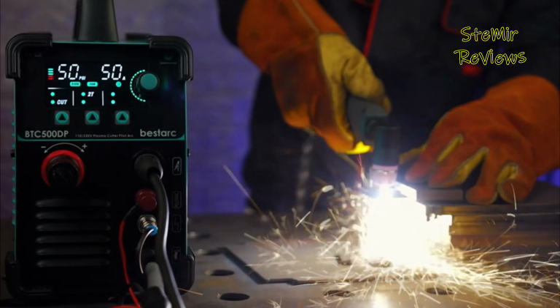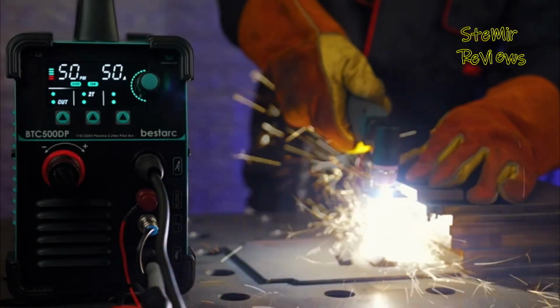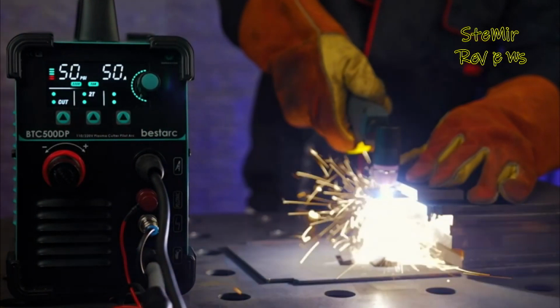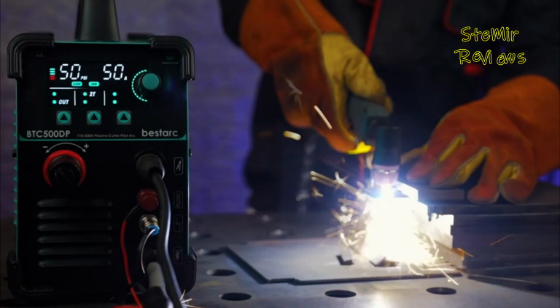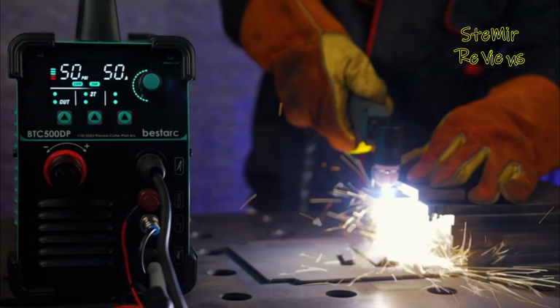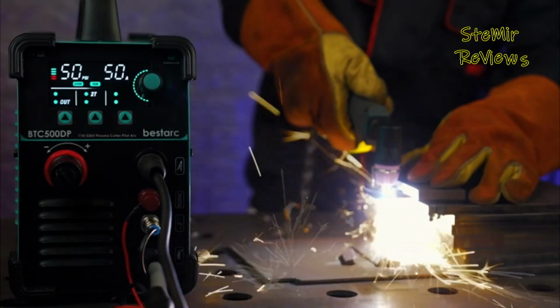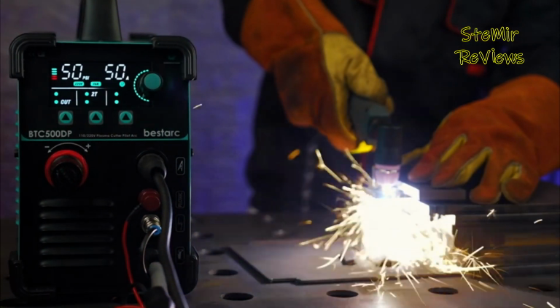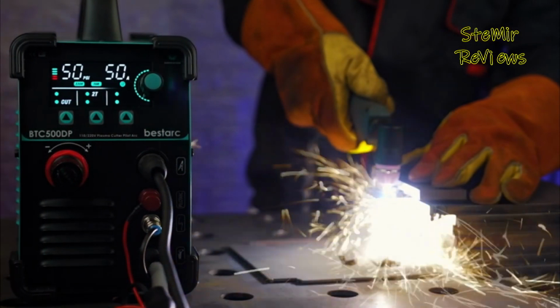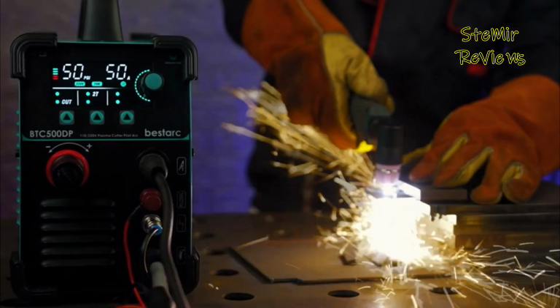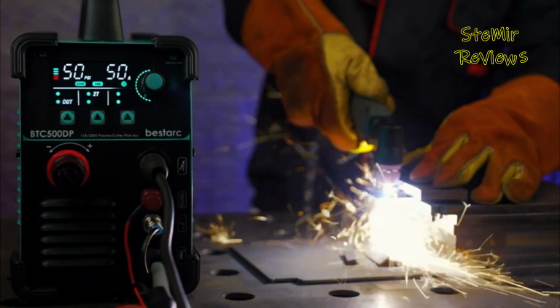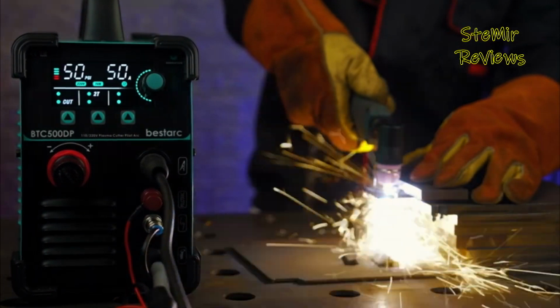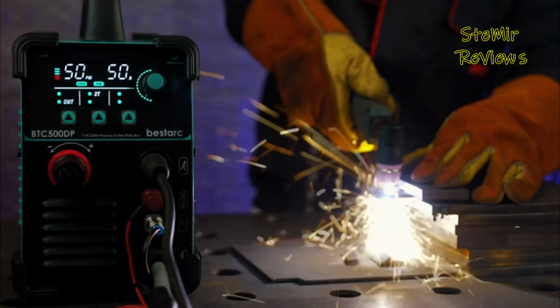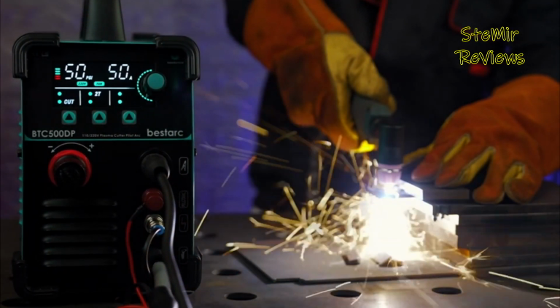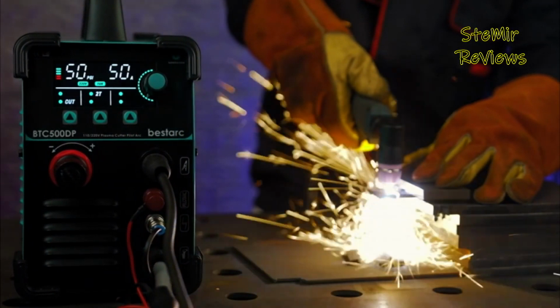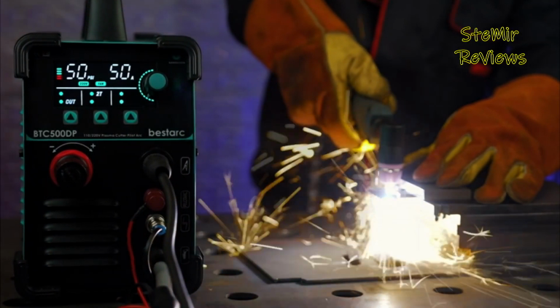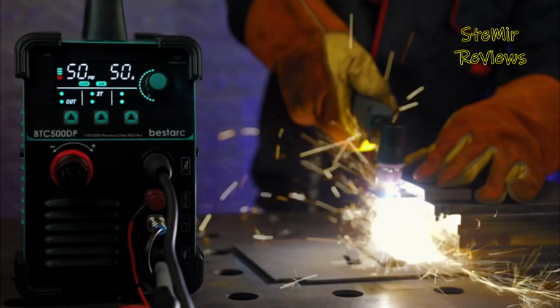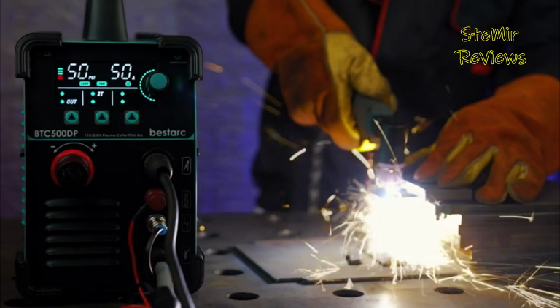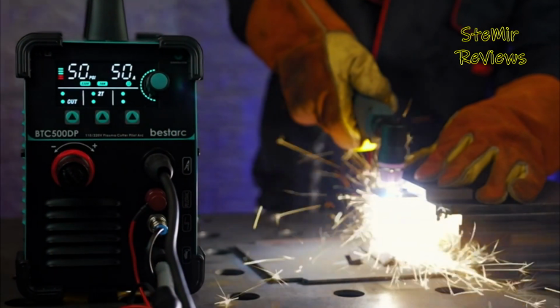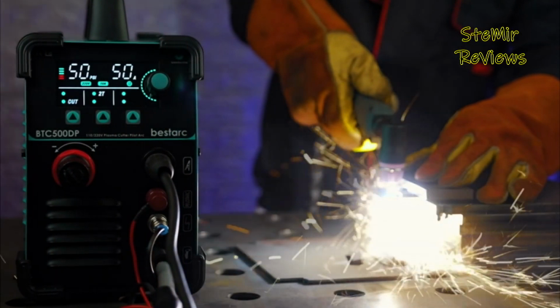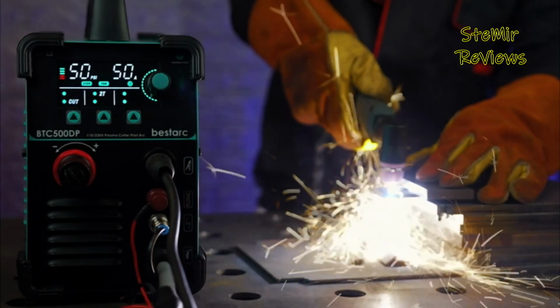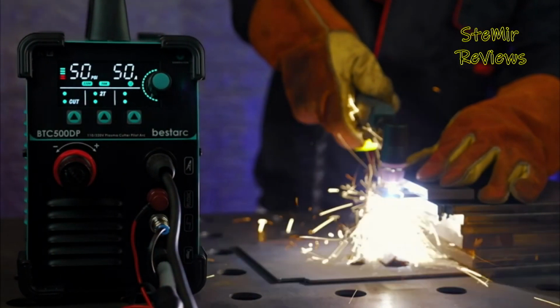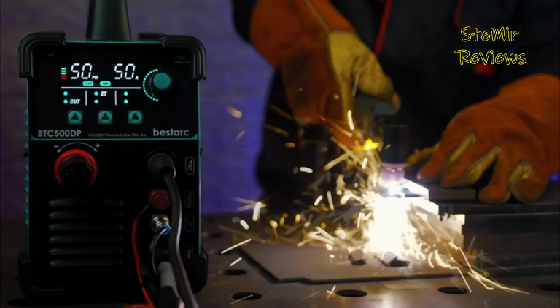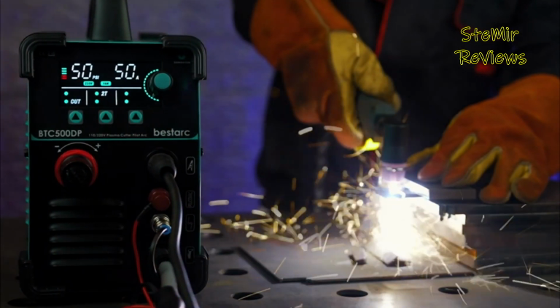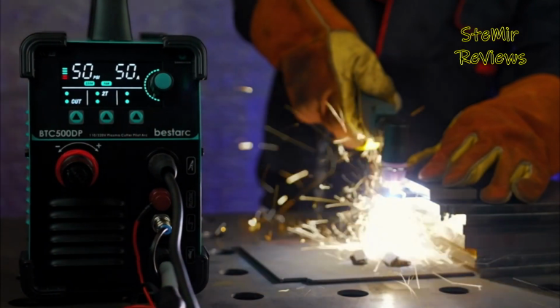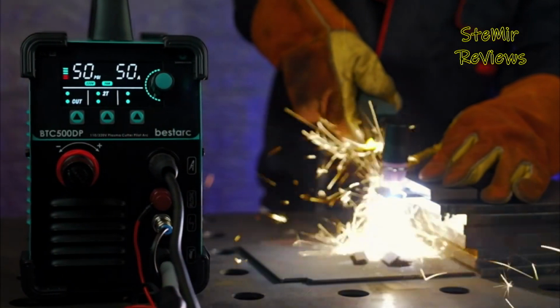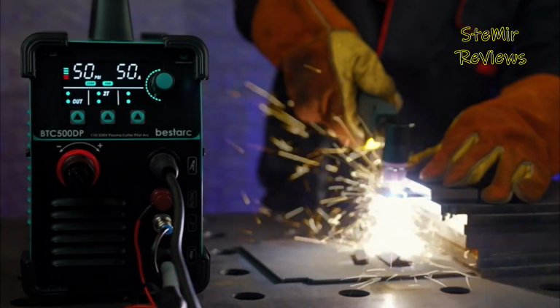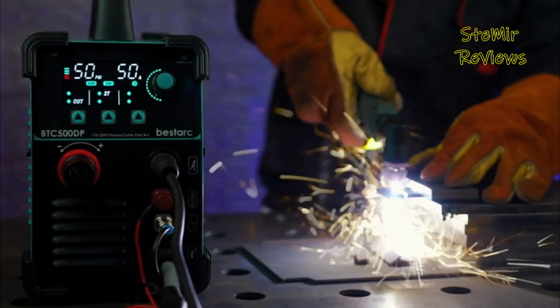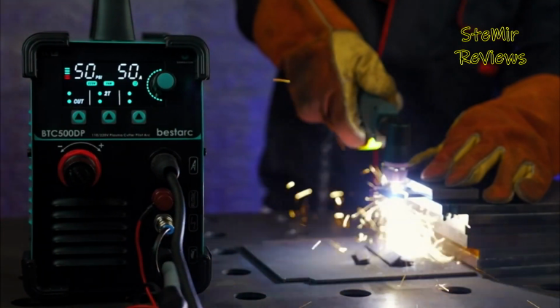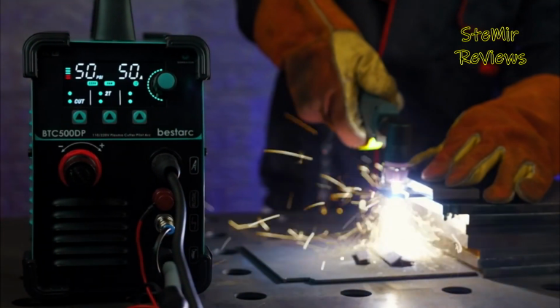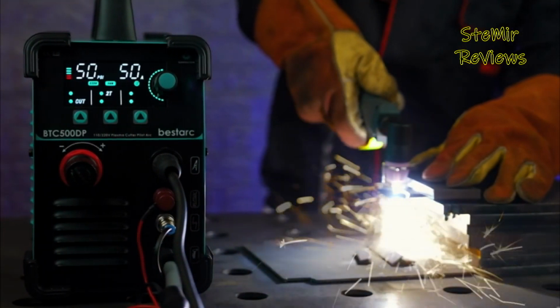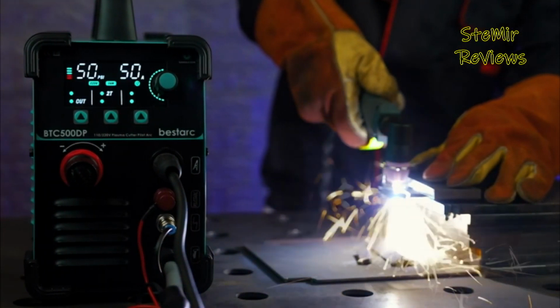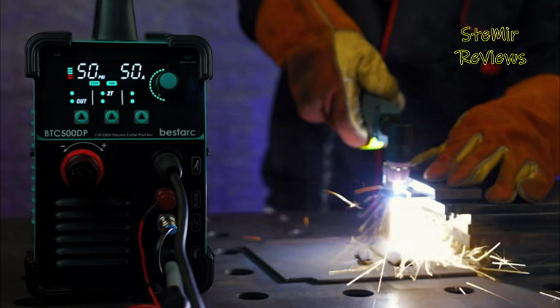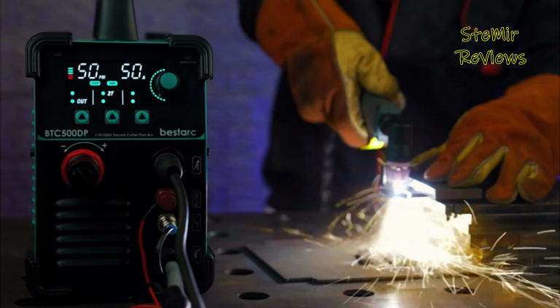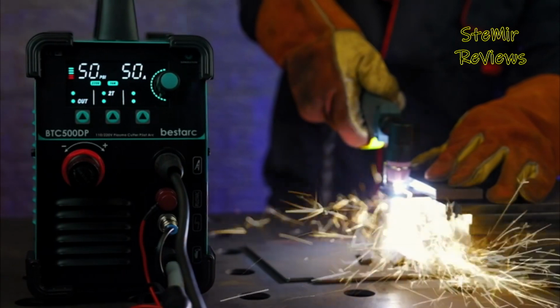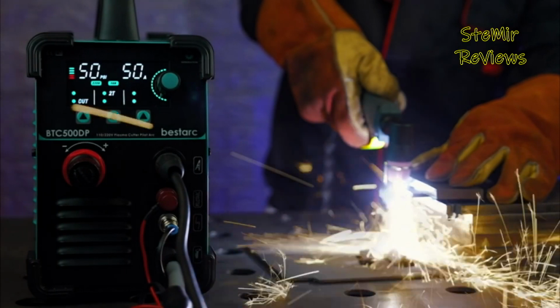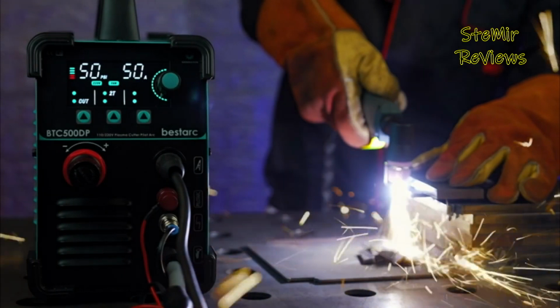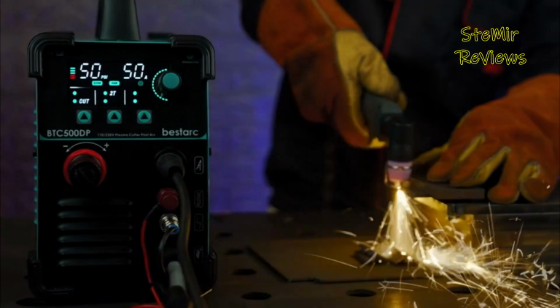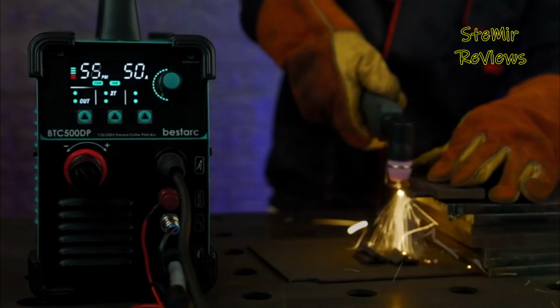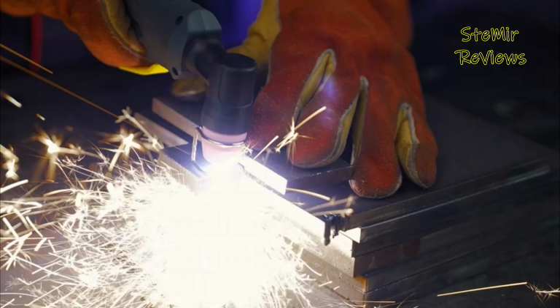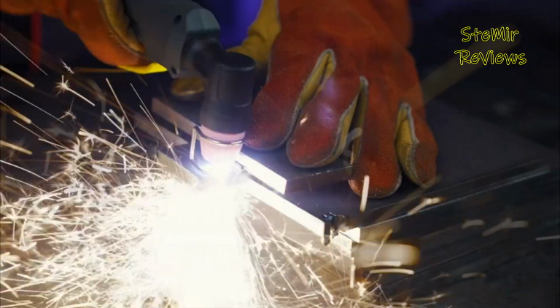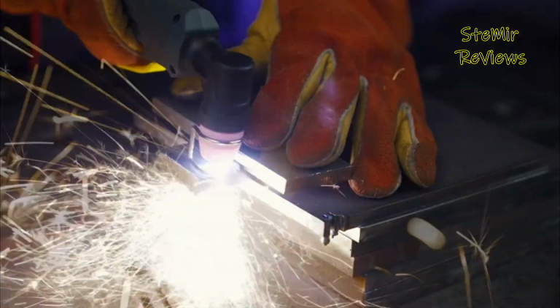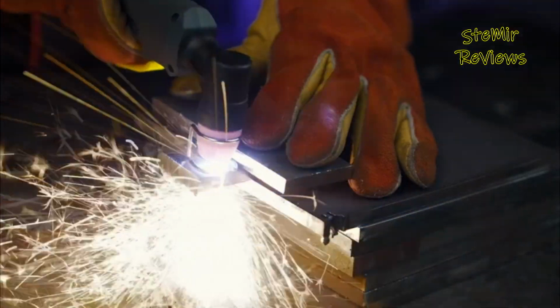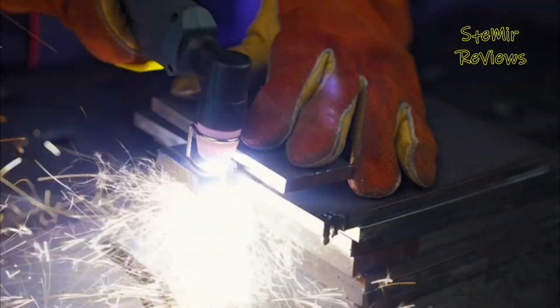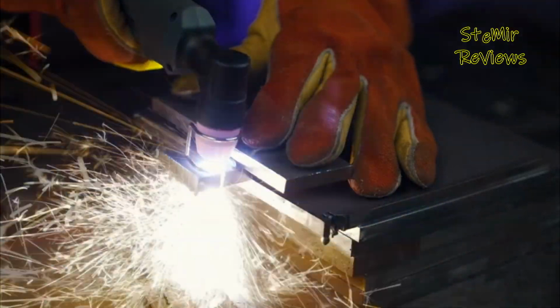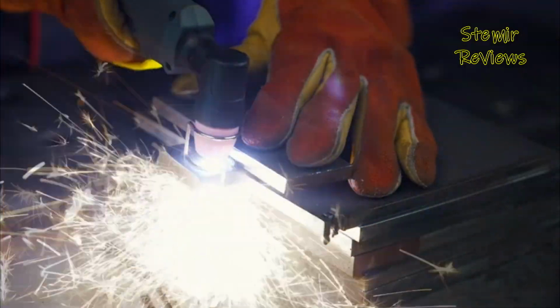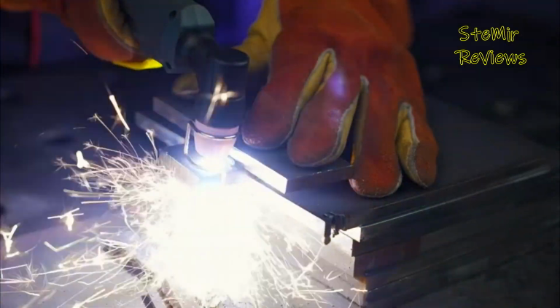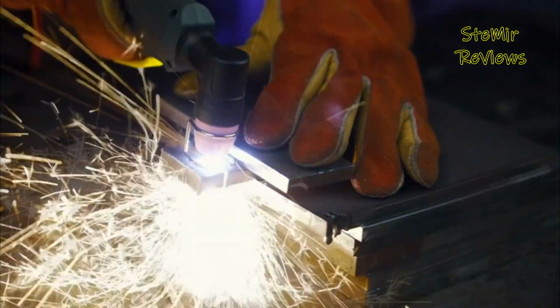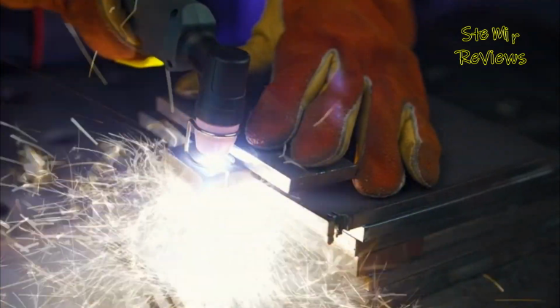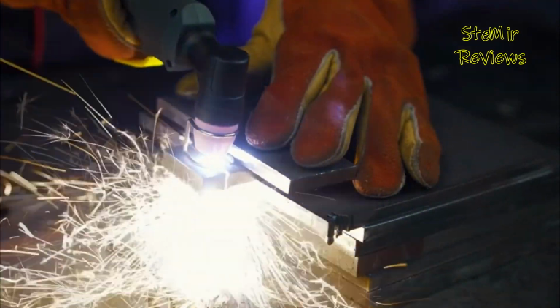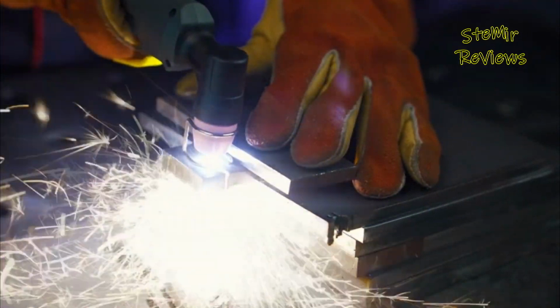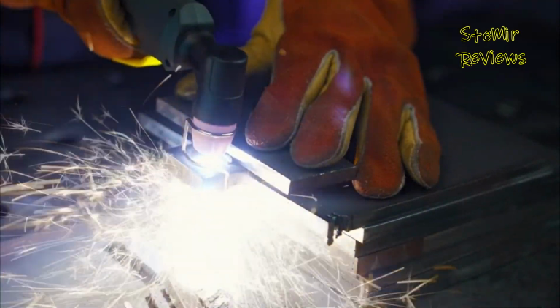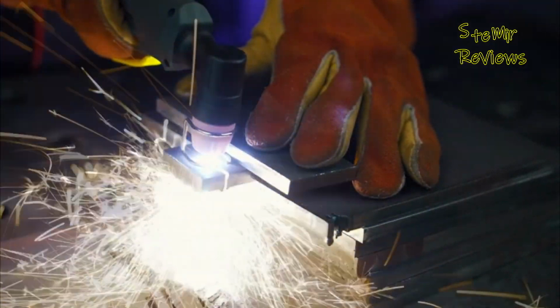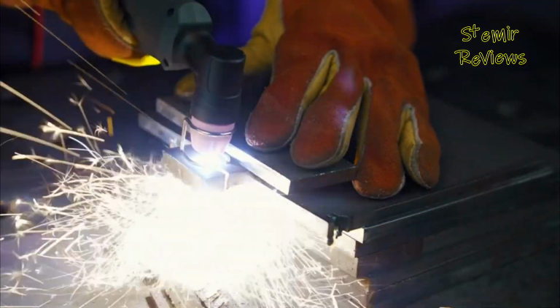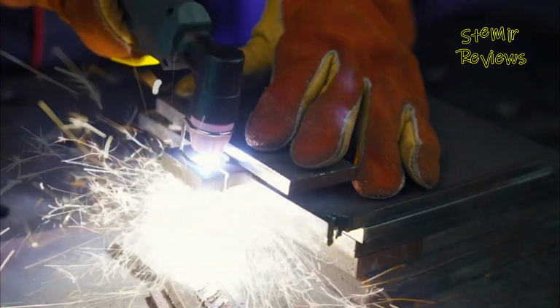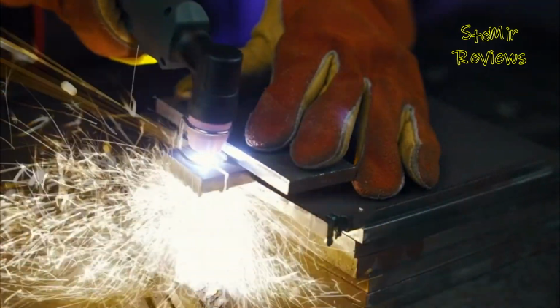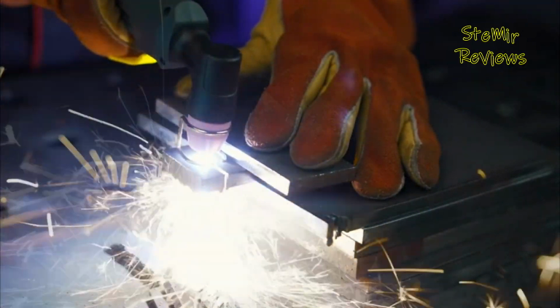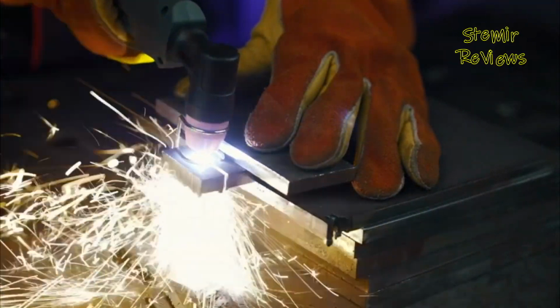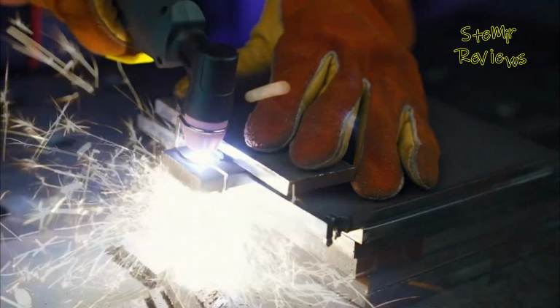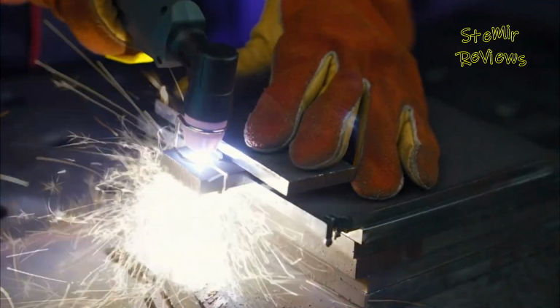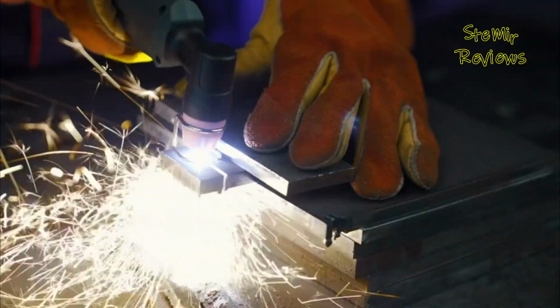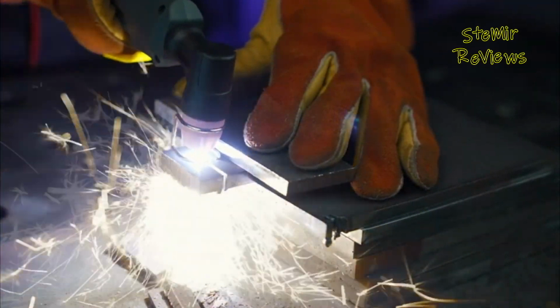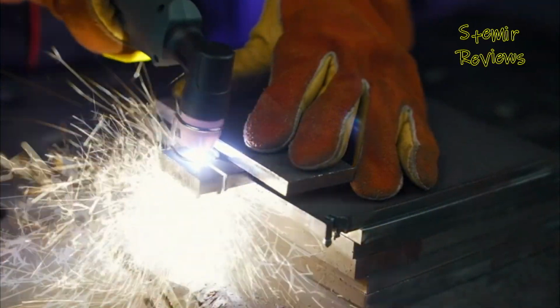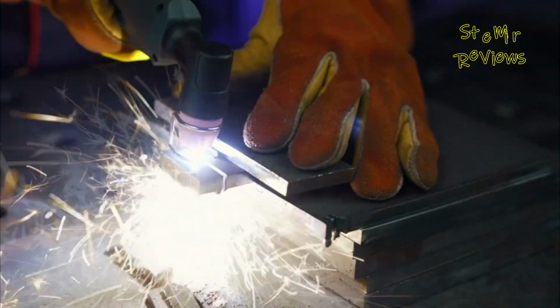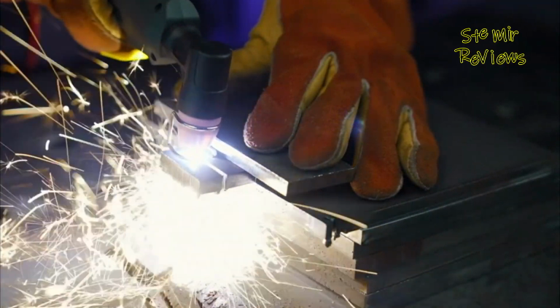The BestArc Plasma Cutter is a feature-rich solution tailored to meet various cutting needs while prioritizing user-friendliness and efficiency.